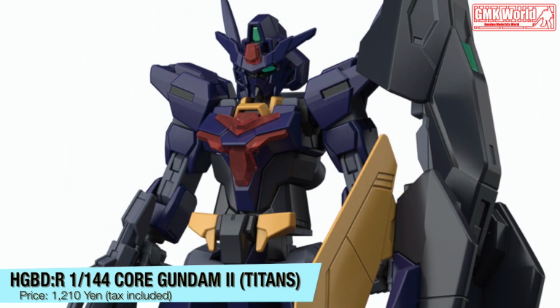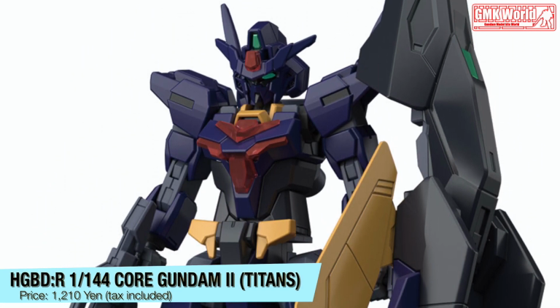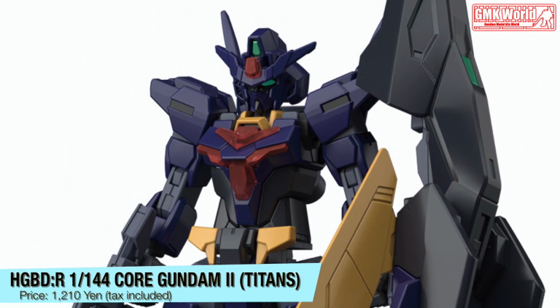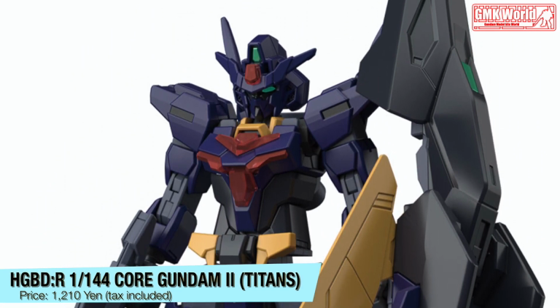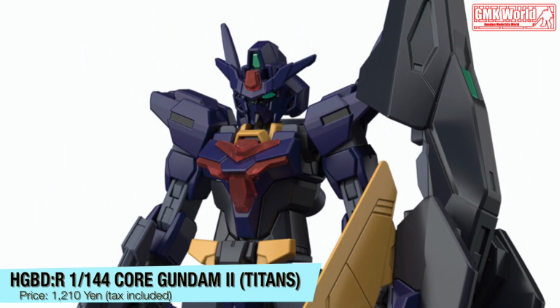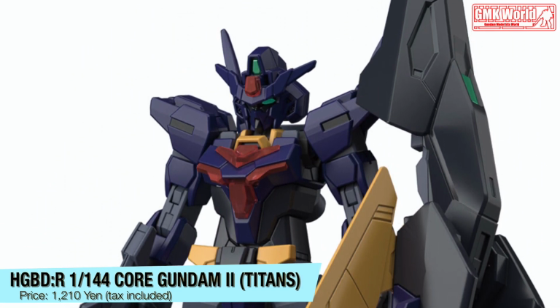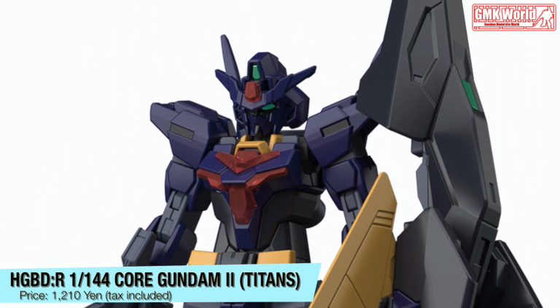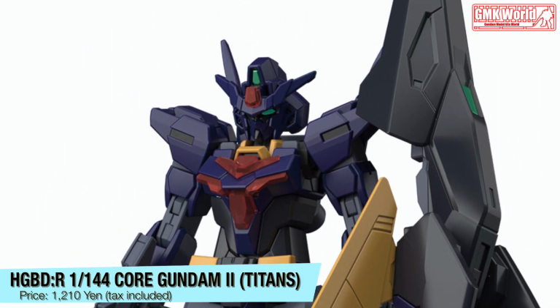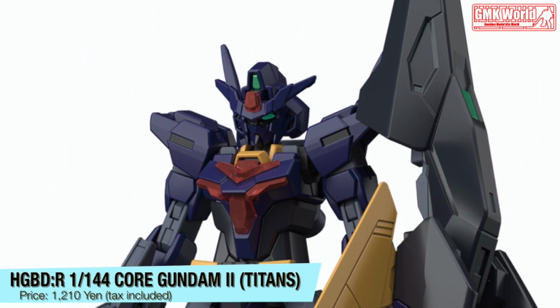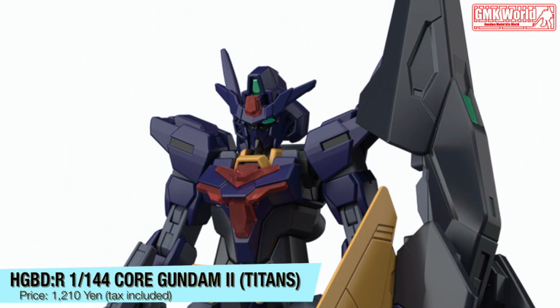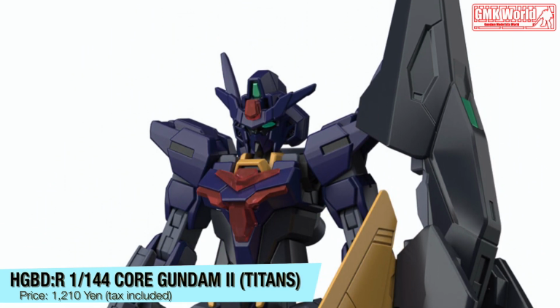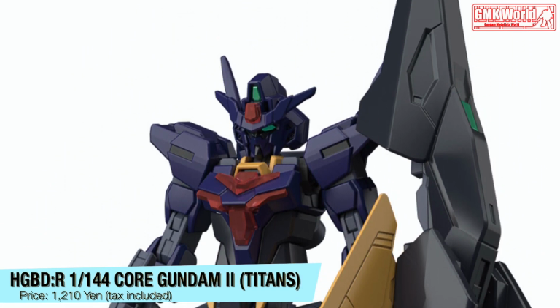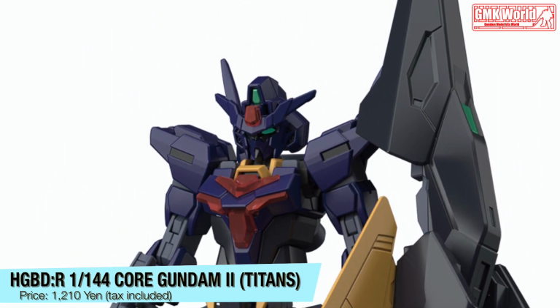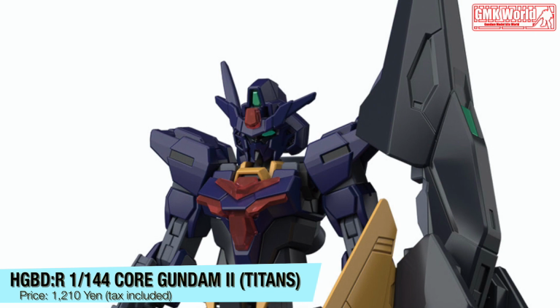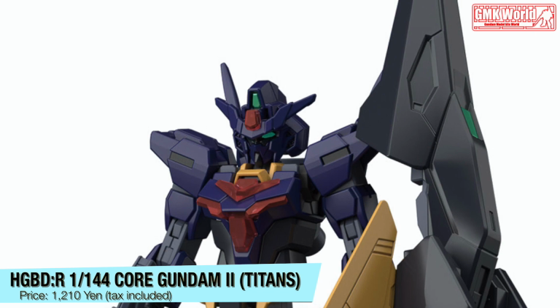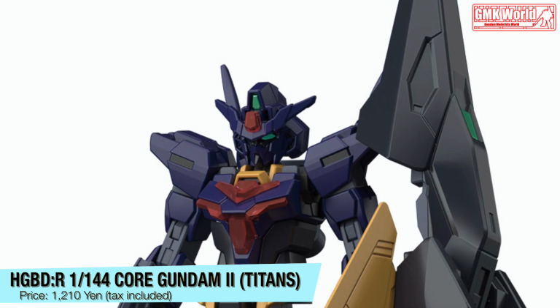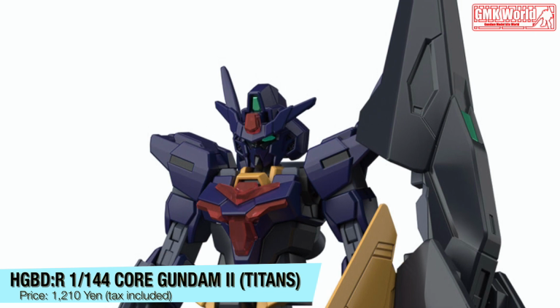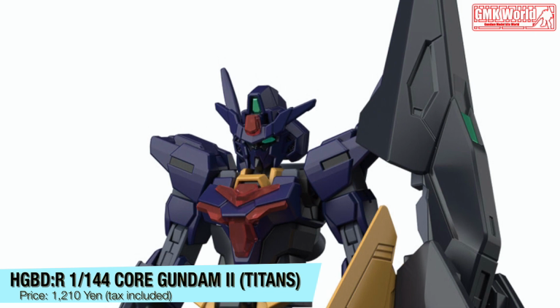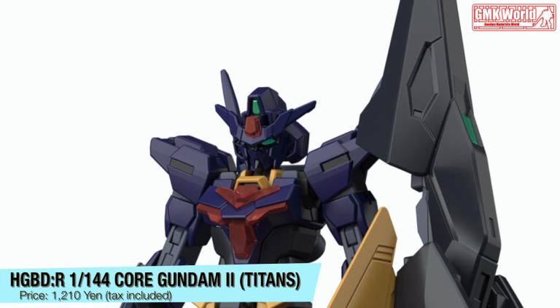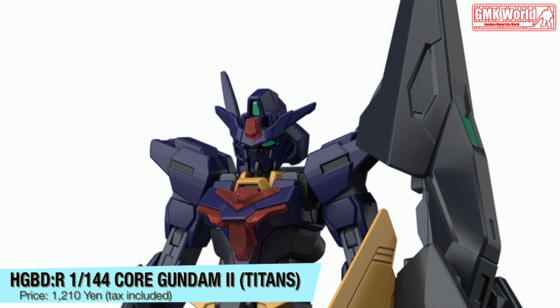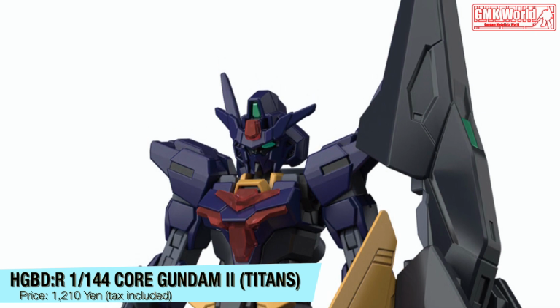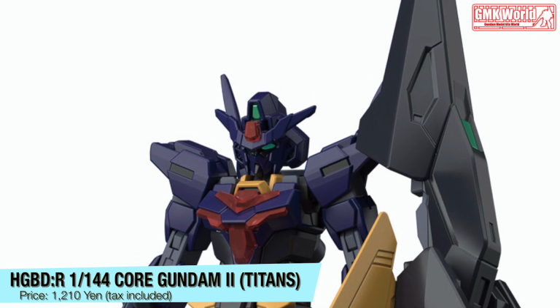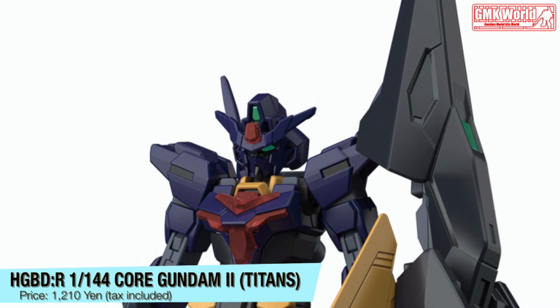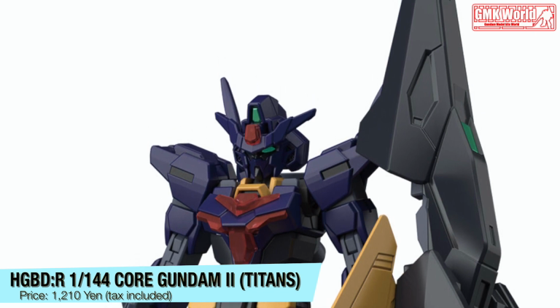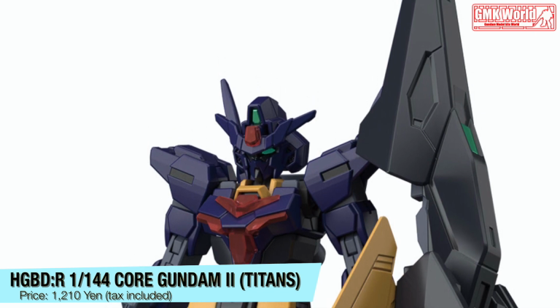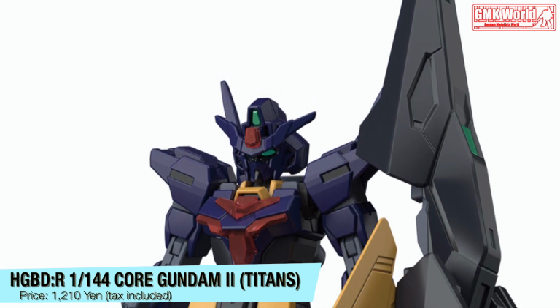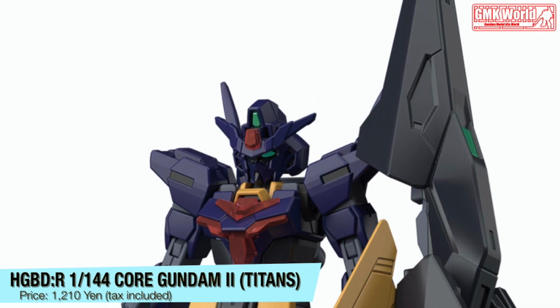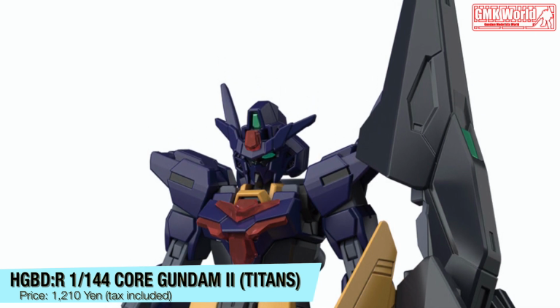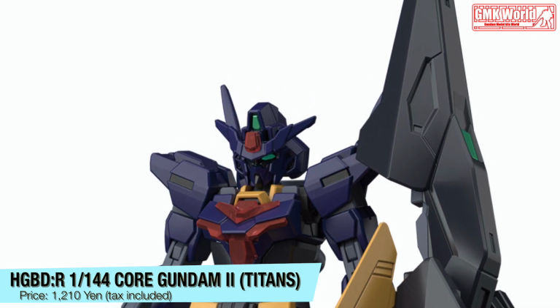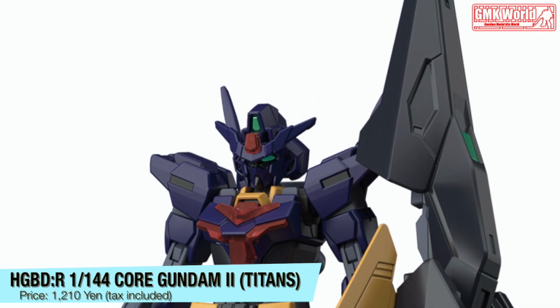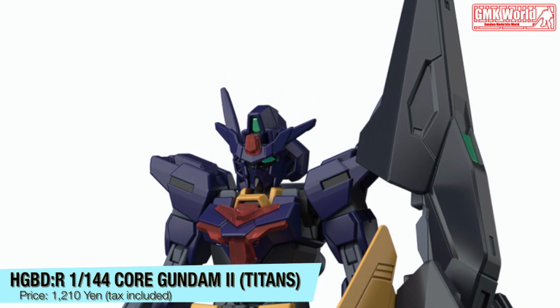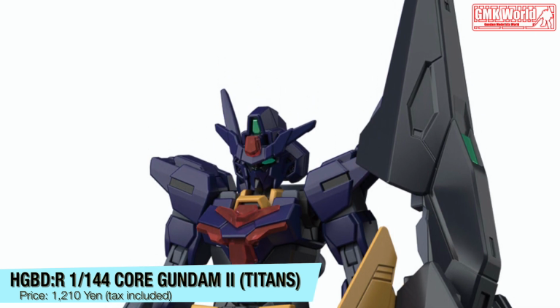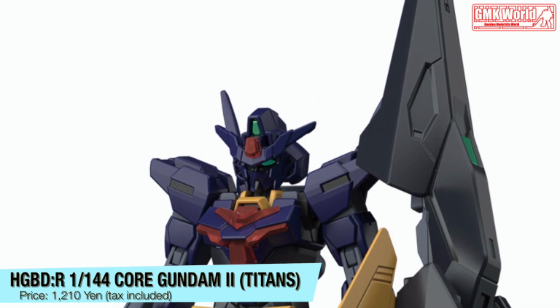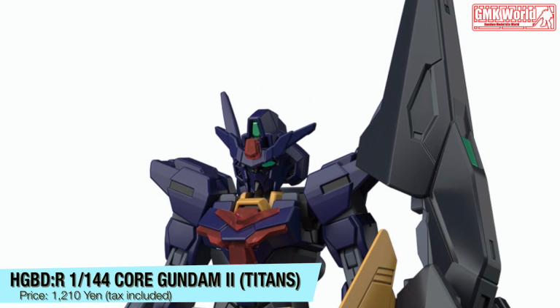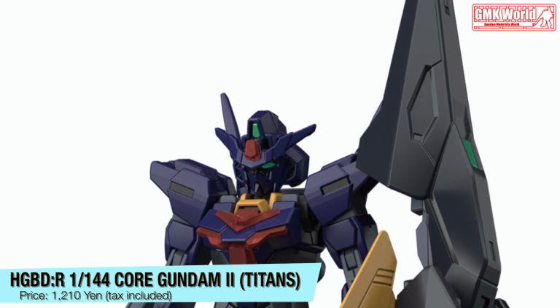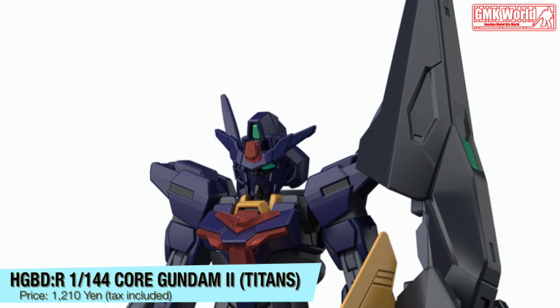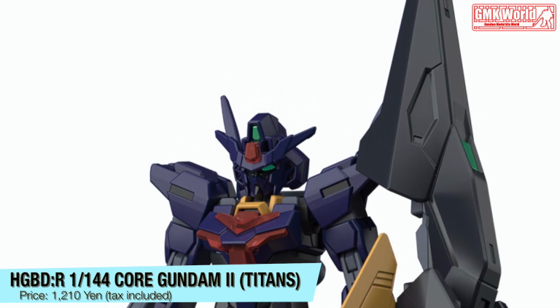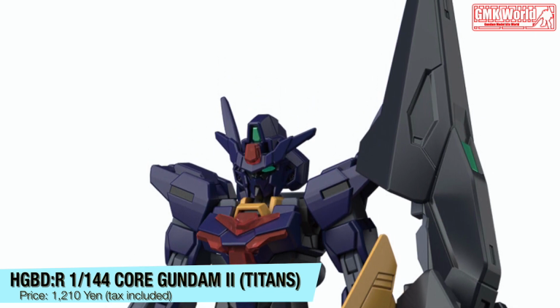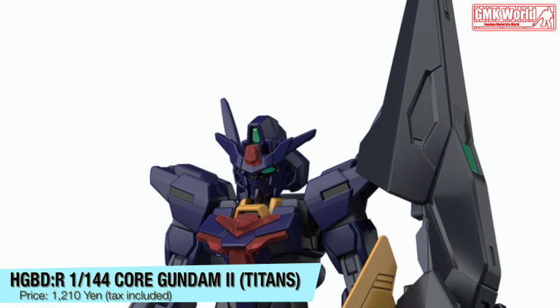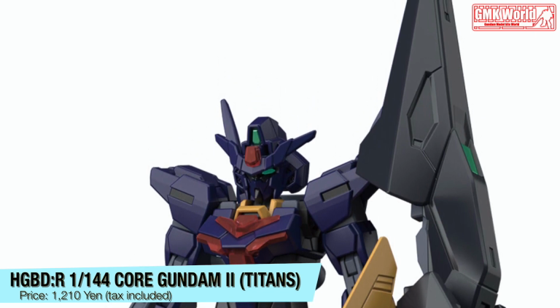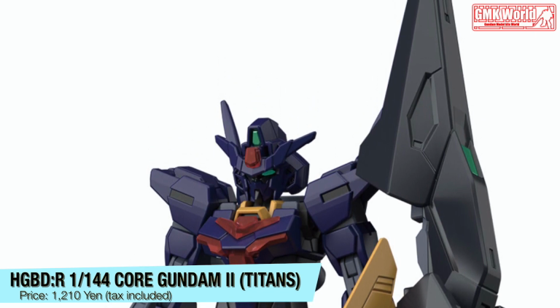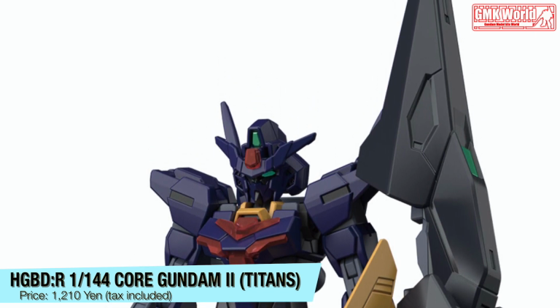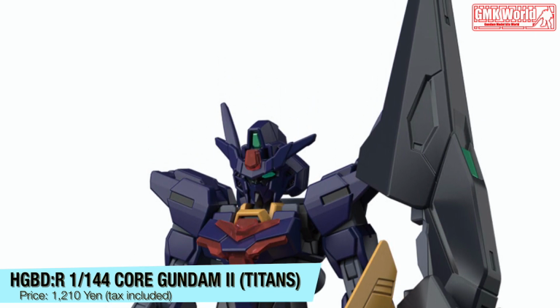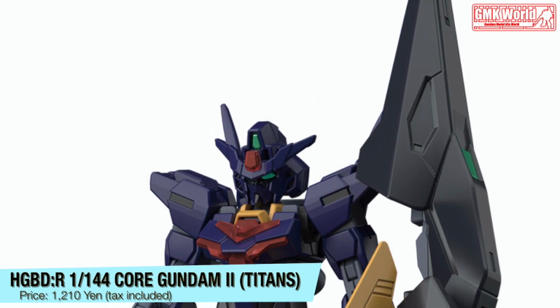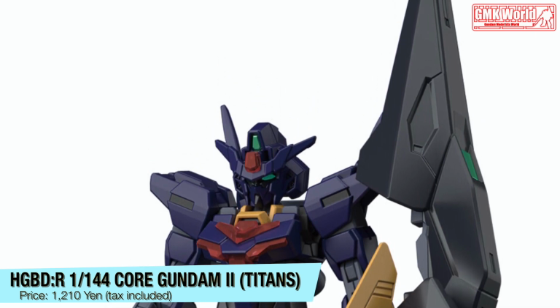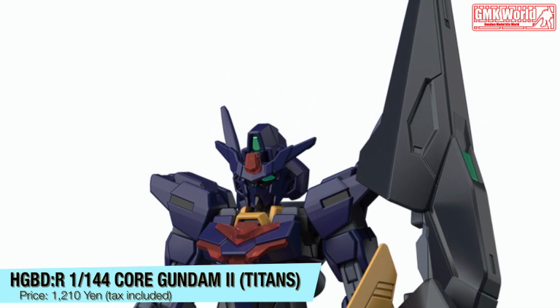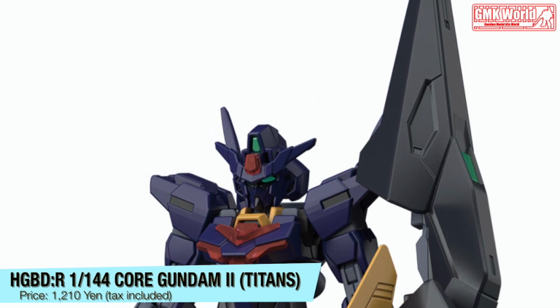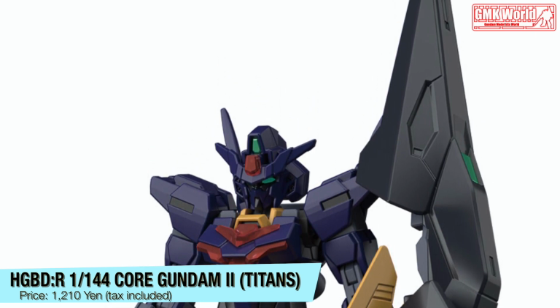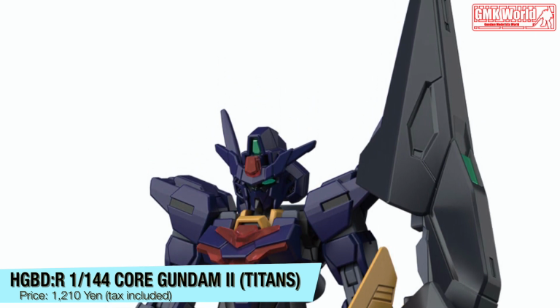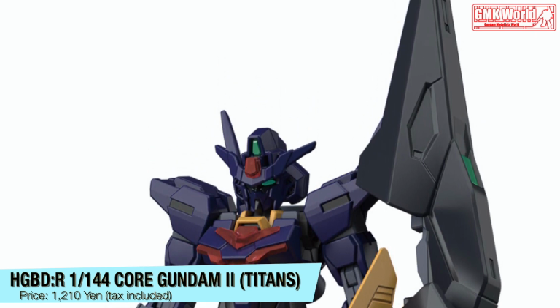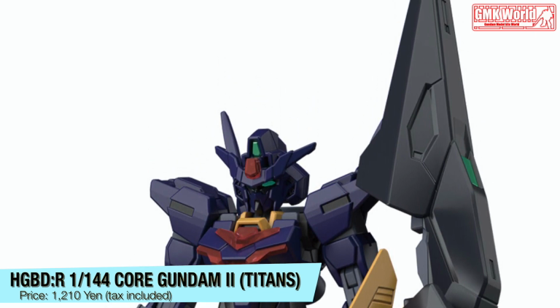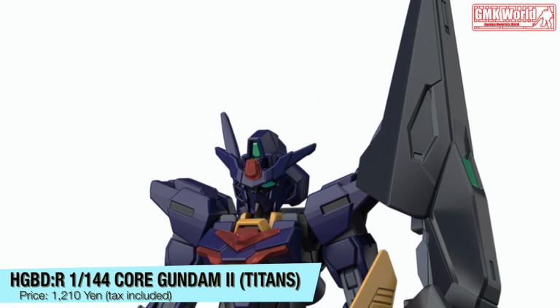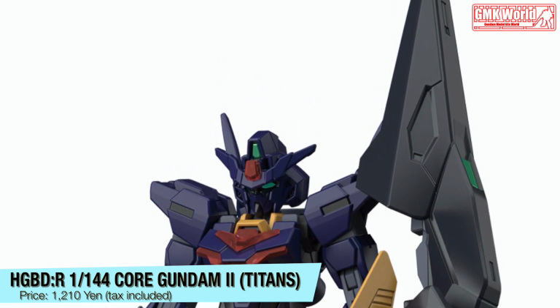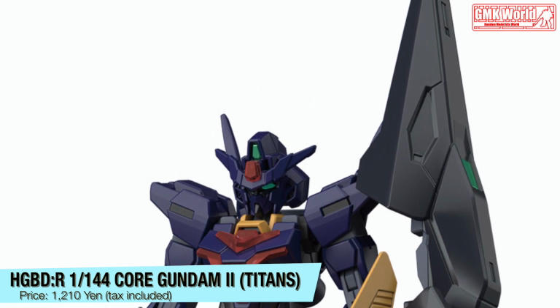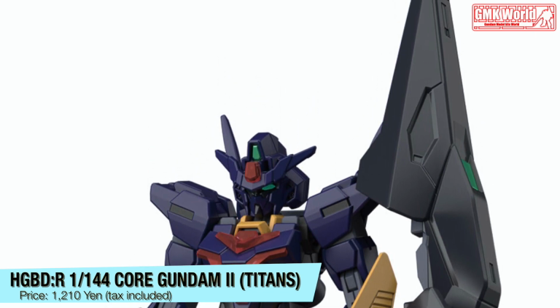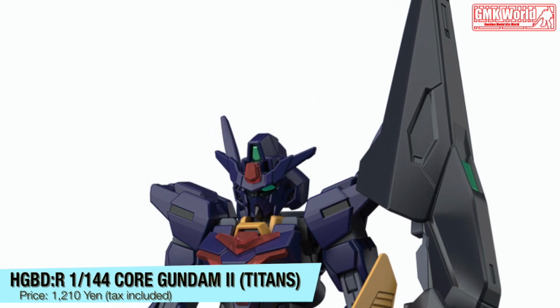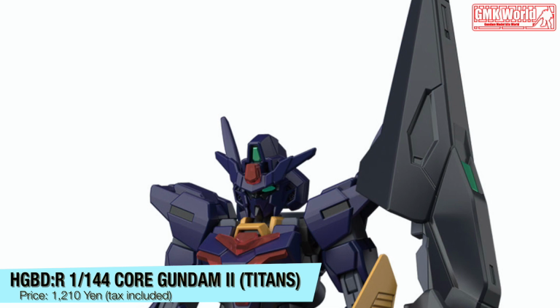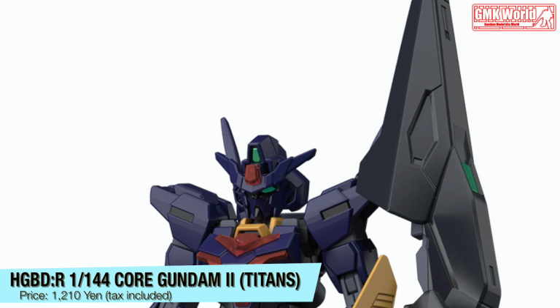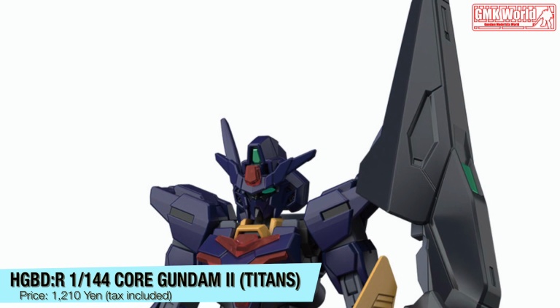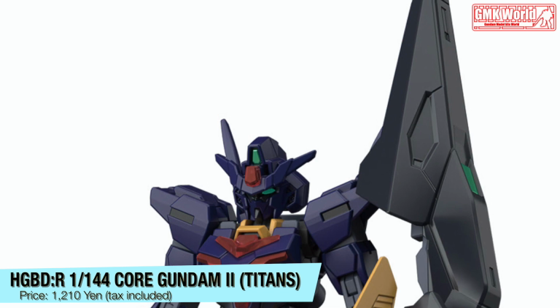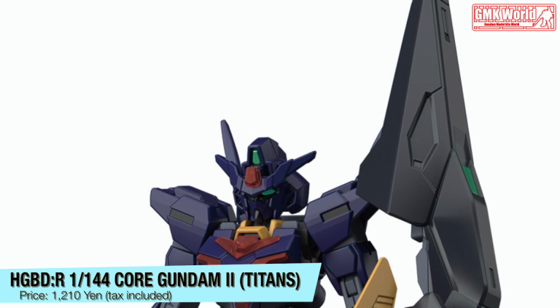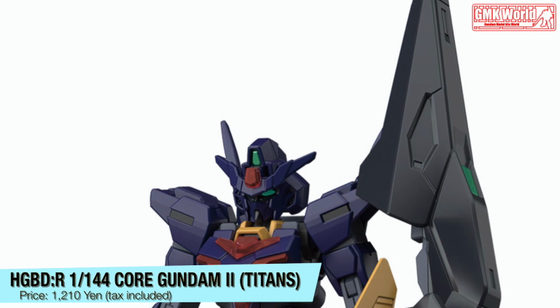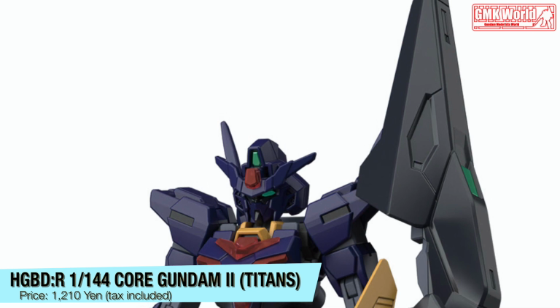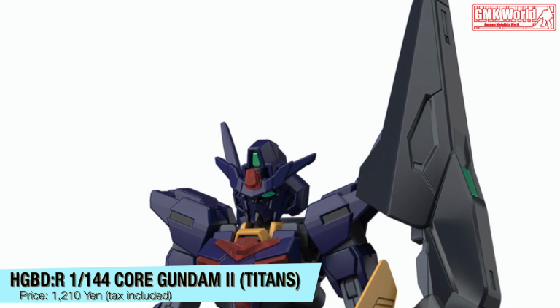HGBDR 1/144, Core Gundam 2 Titans. Price? 1210 Yen, tax included.